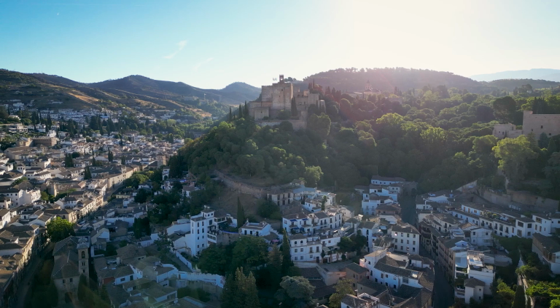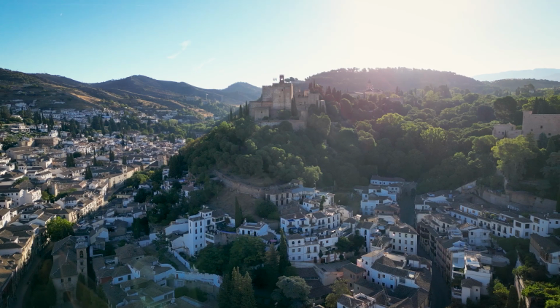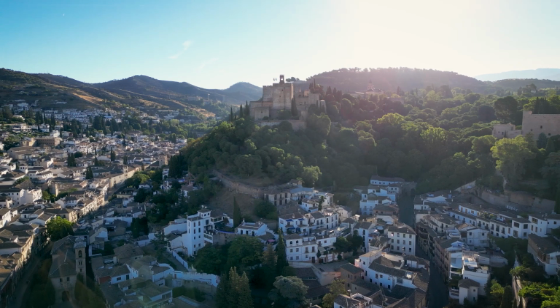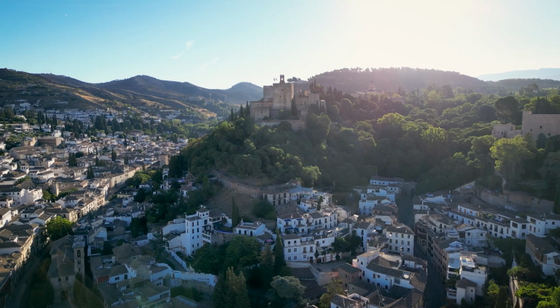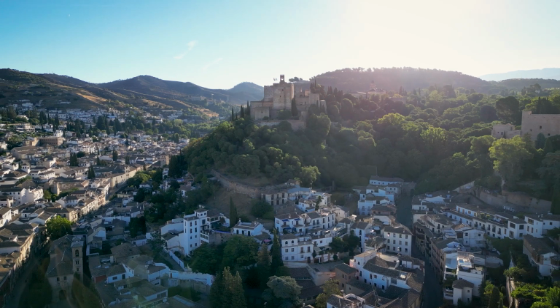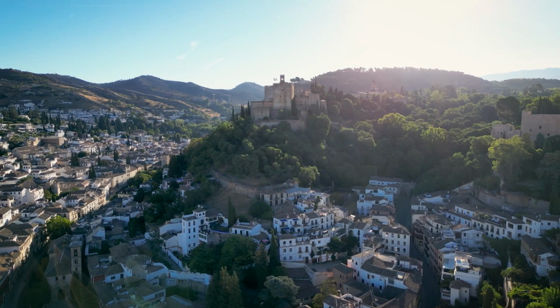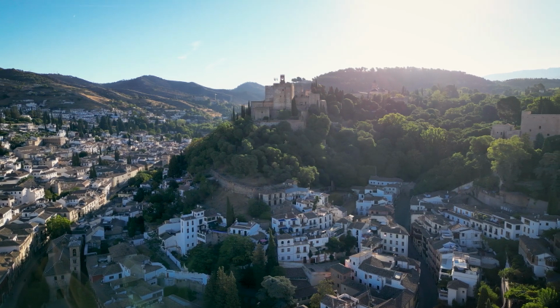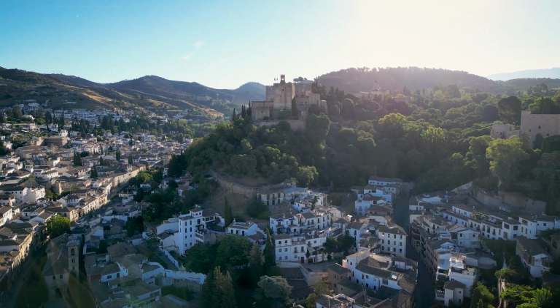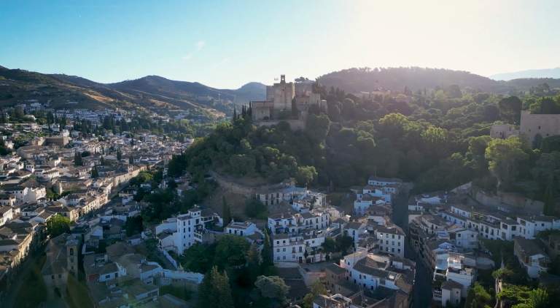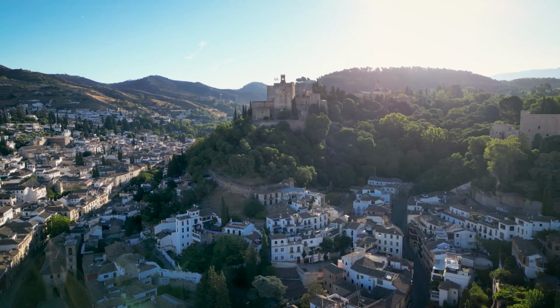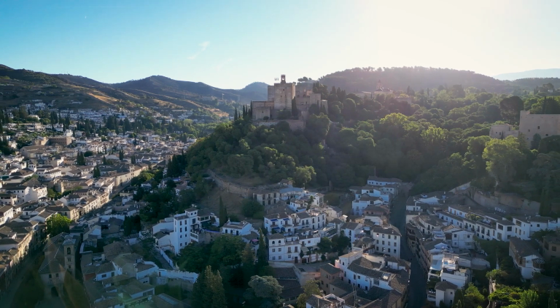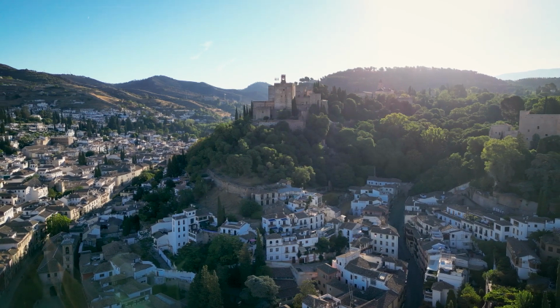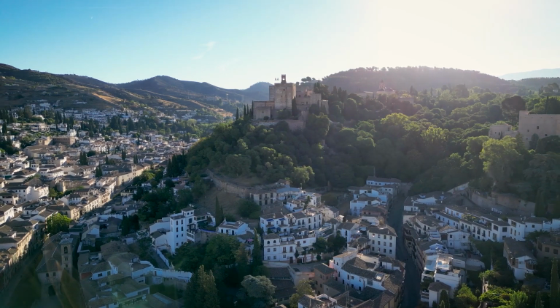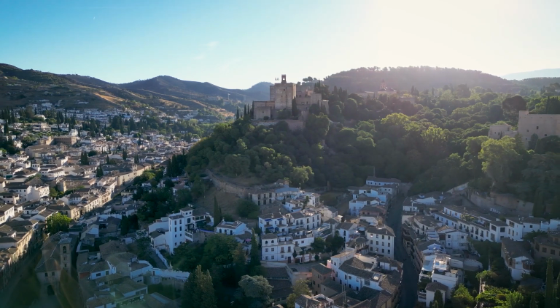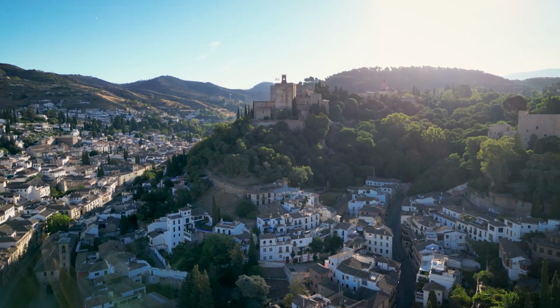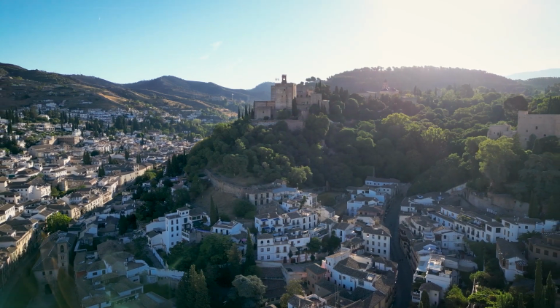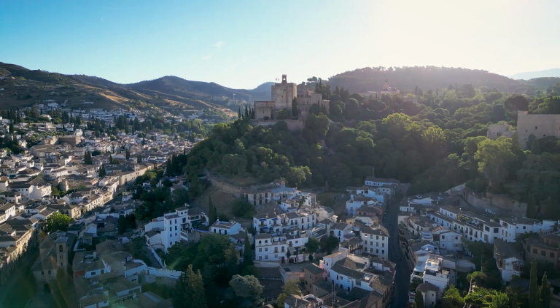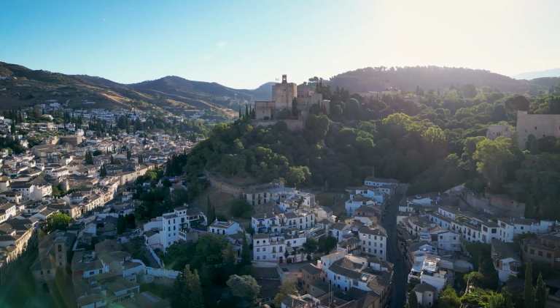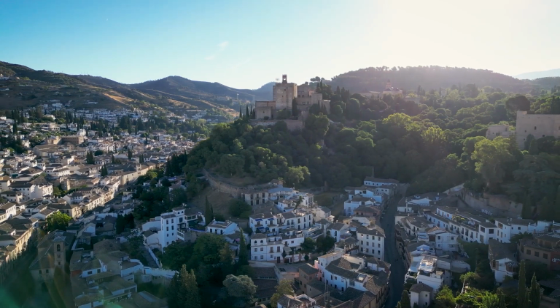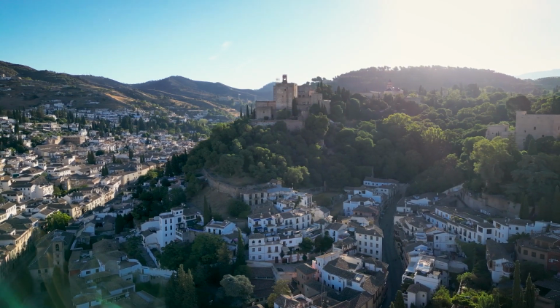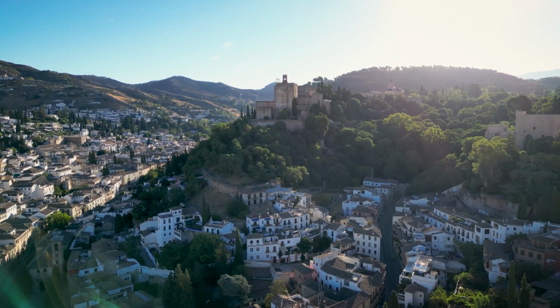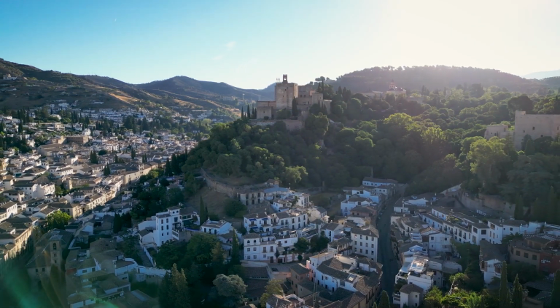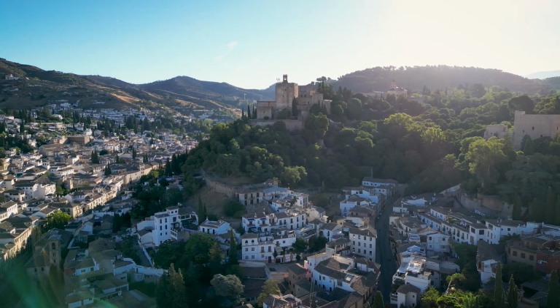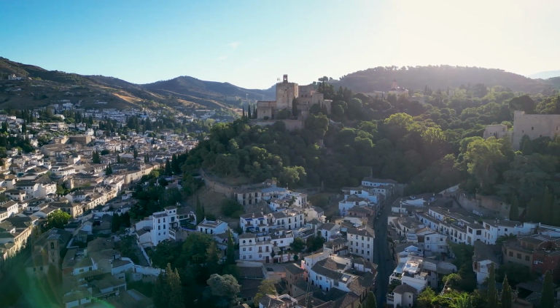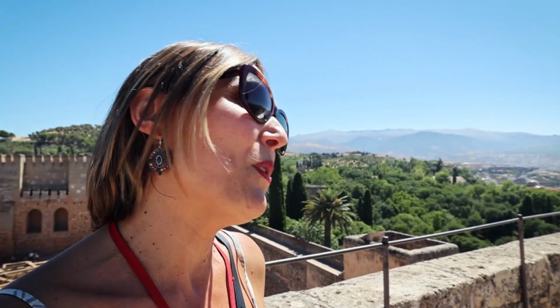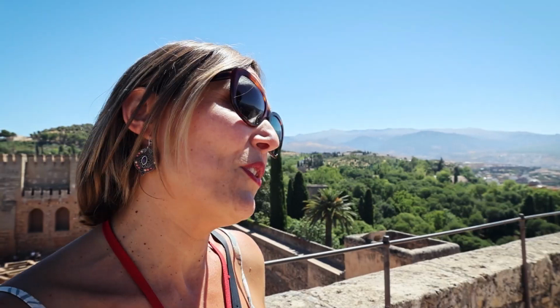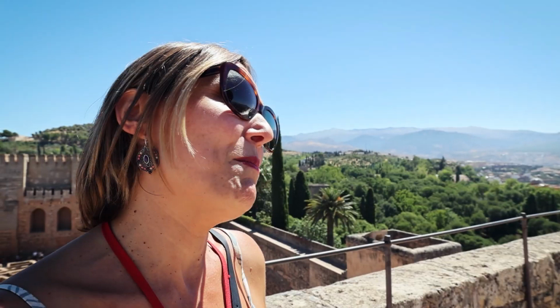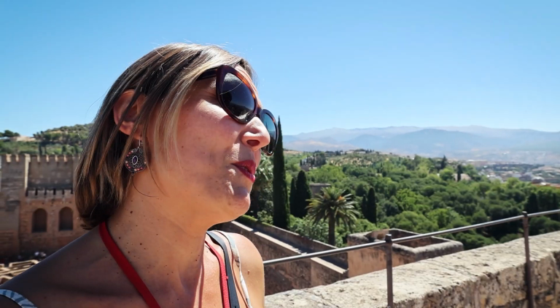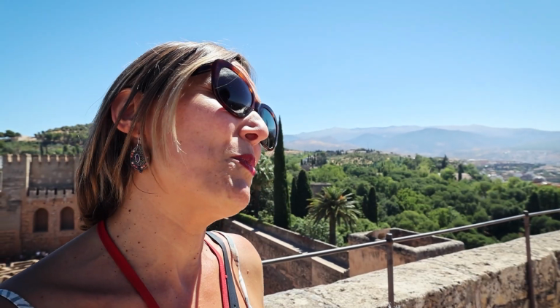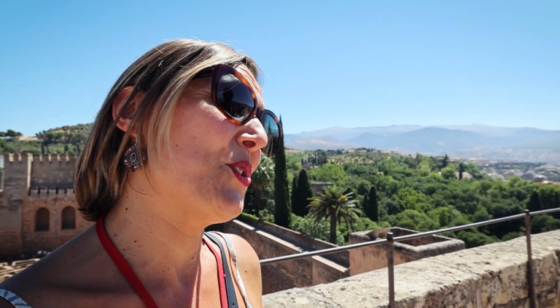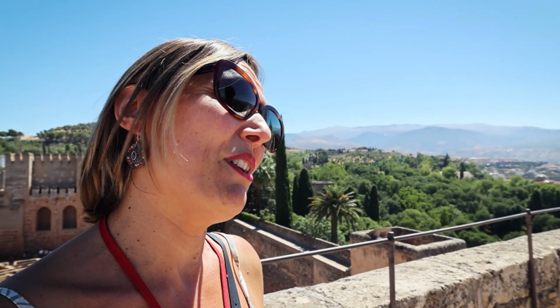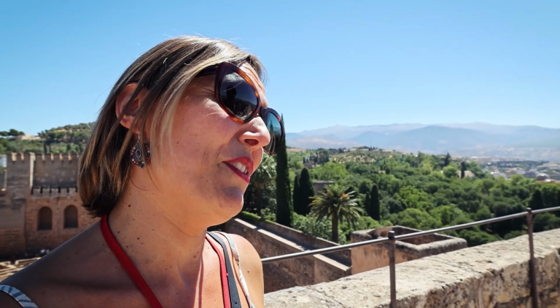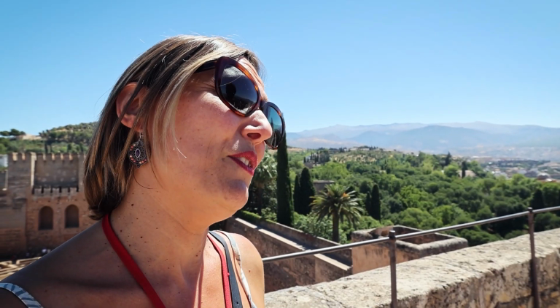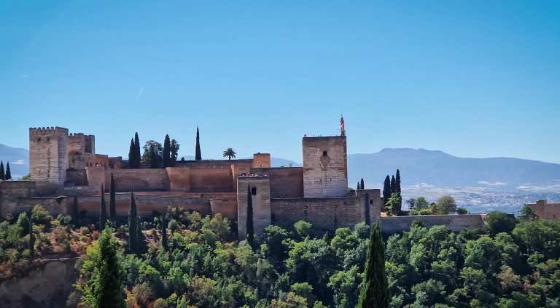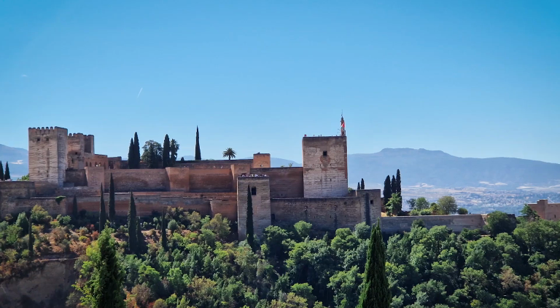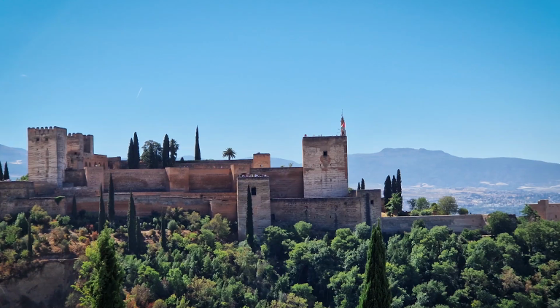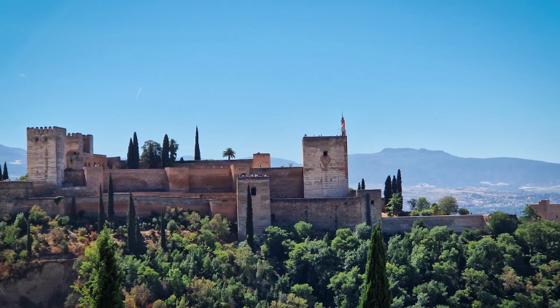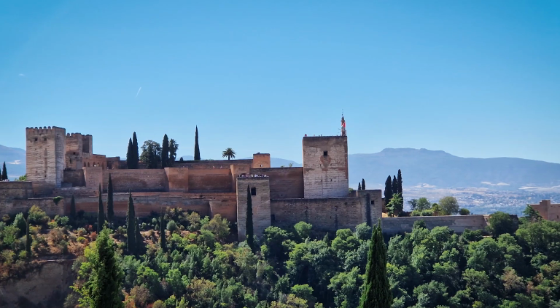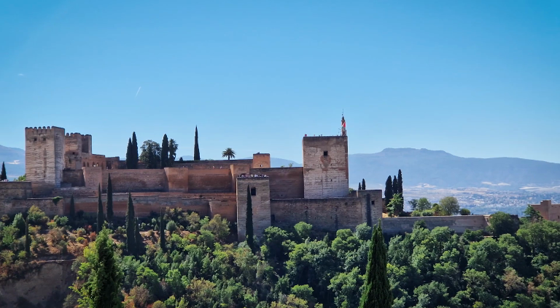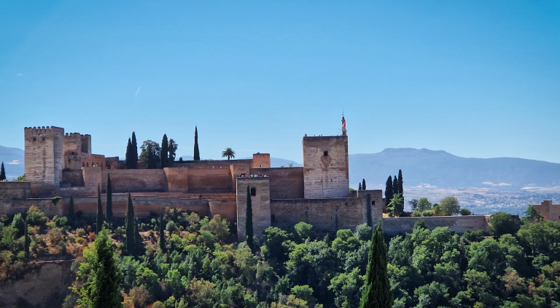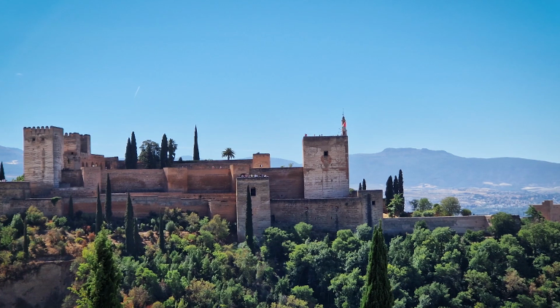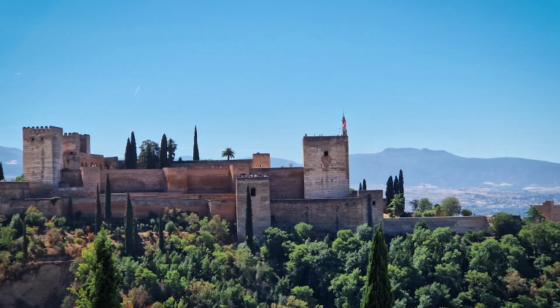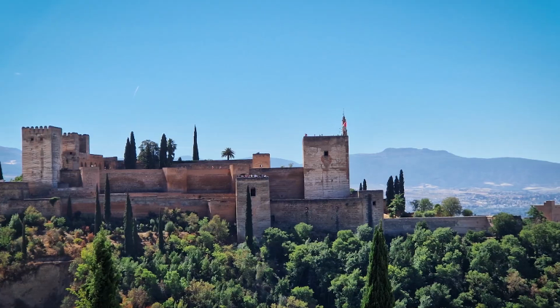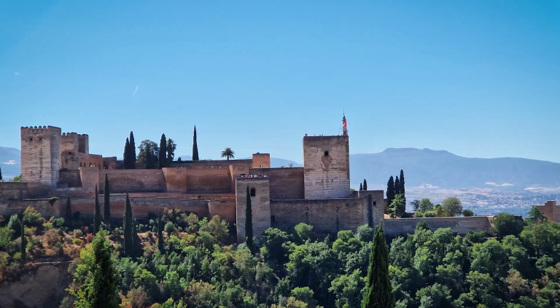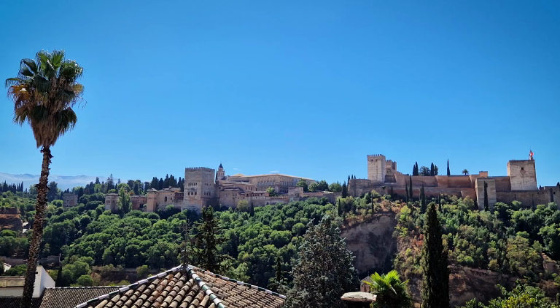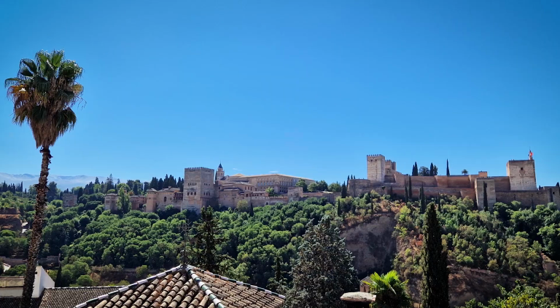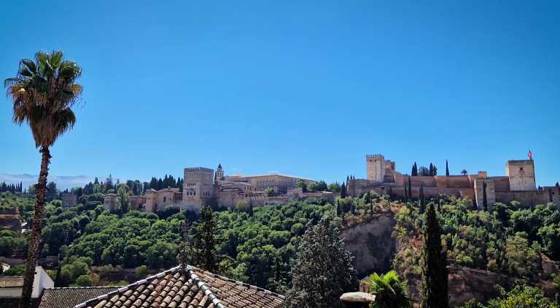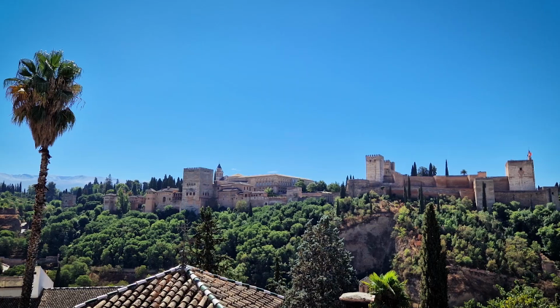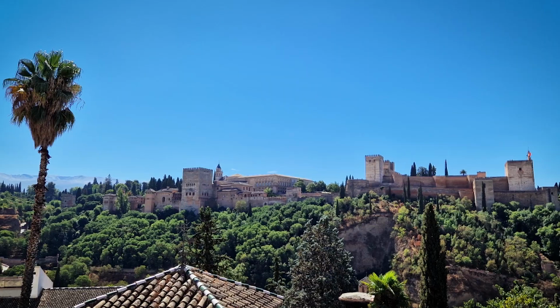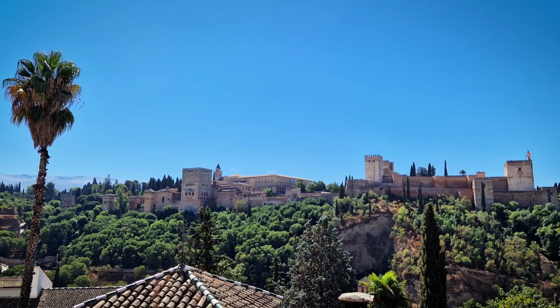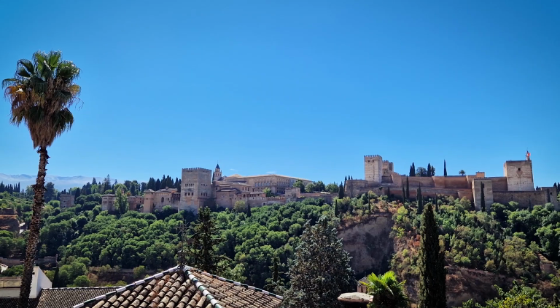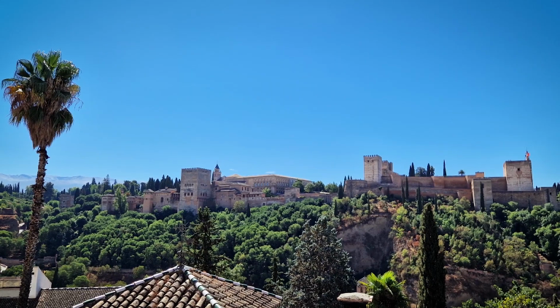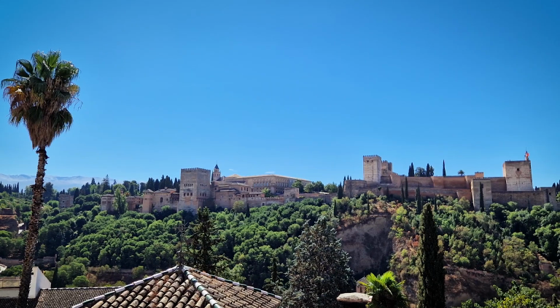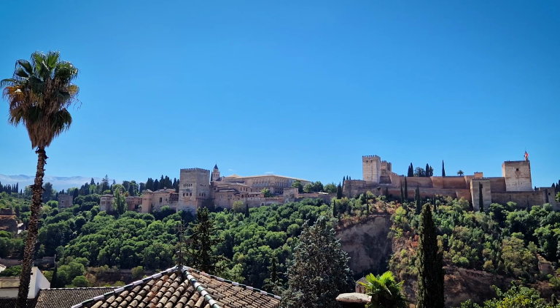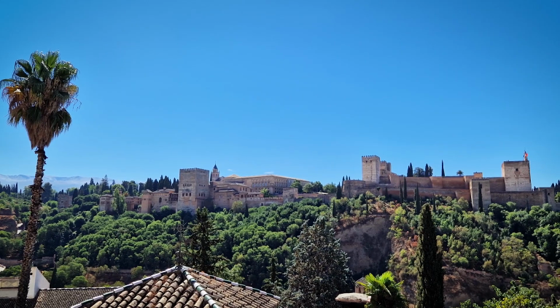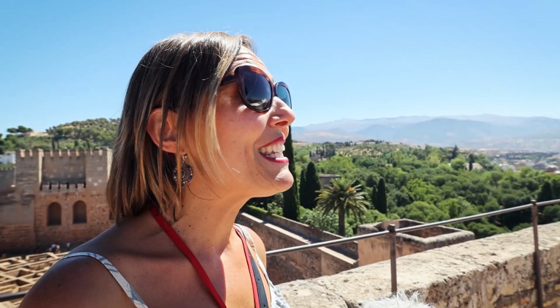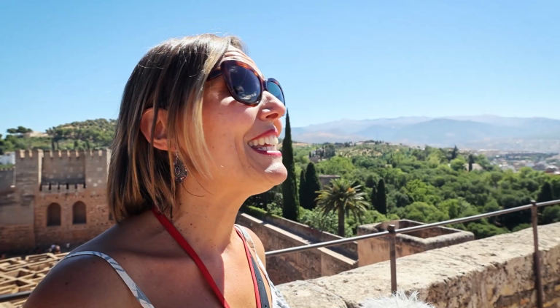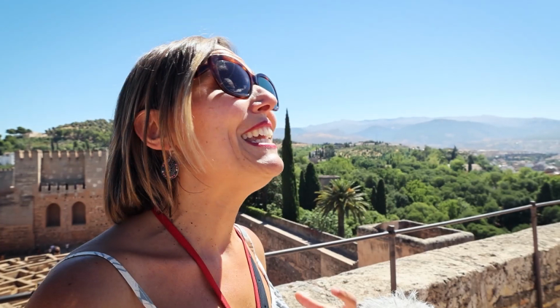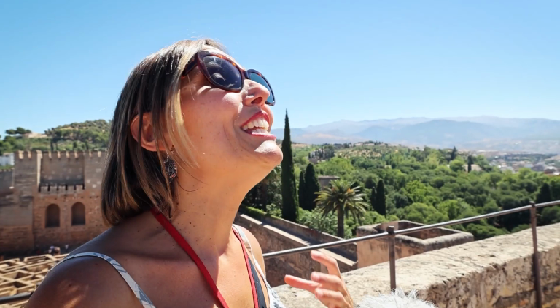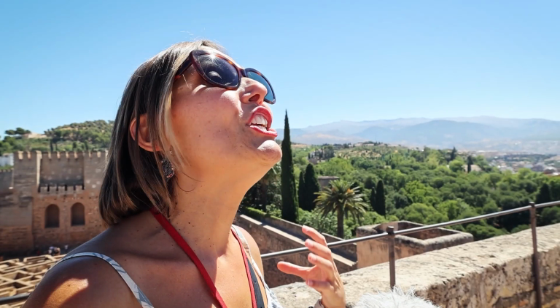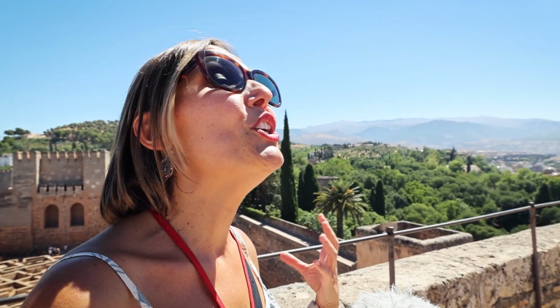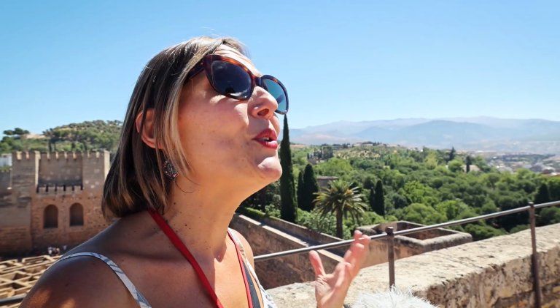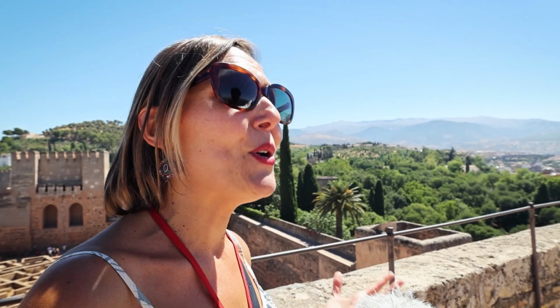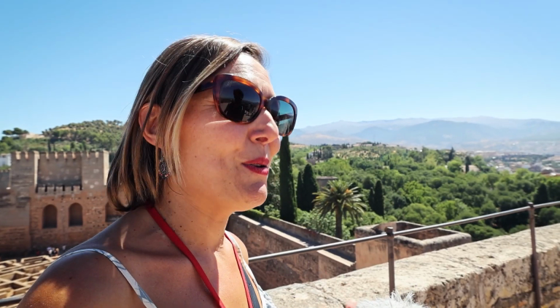This is one of the most visited monuments in Spain, one of the best preserved in the world. This is Muslim architecture built in Europe.